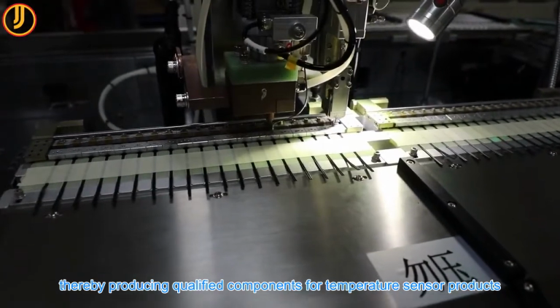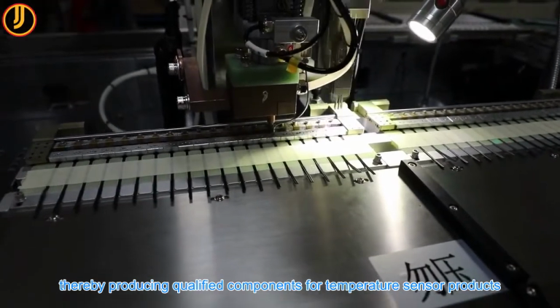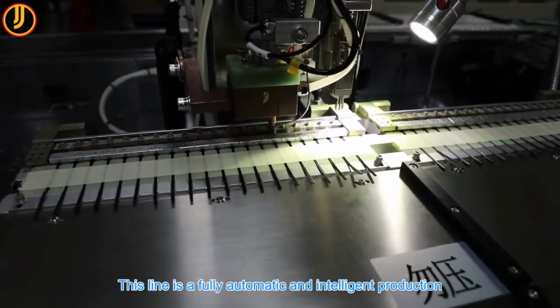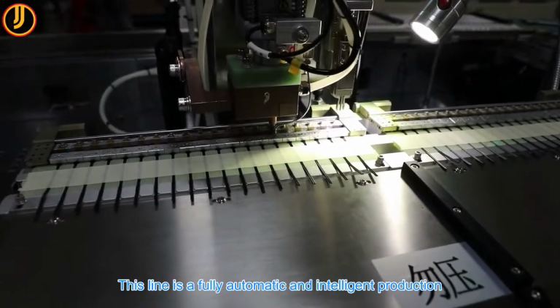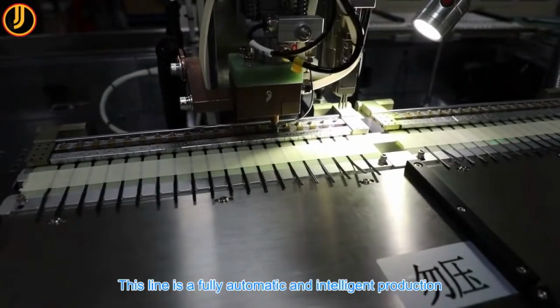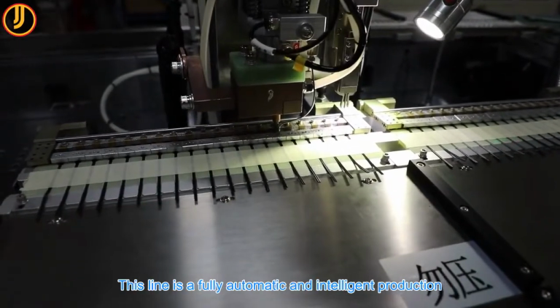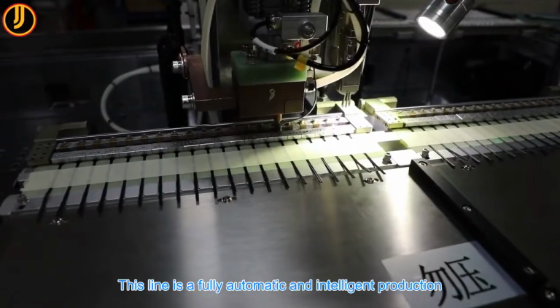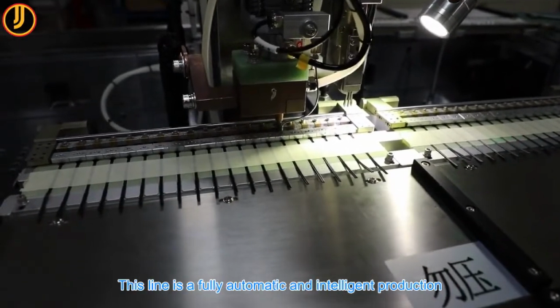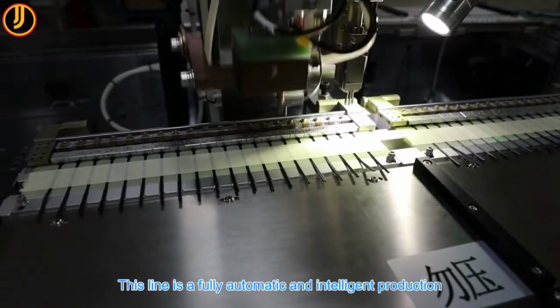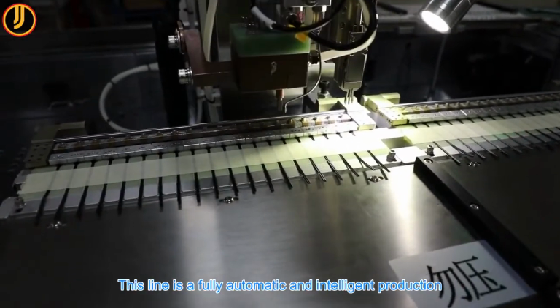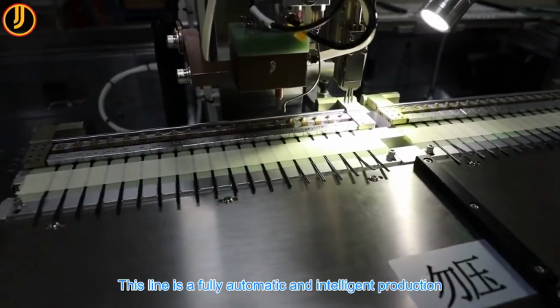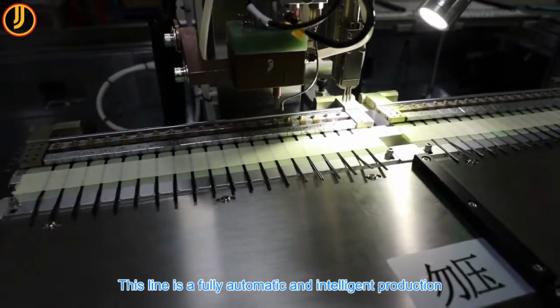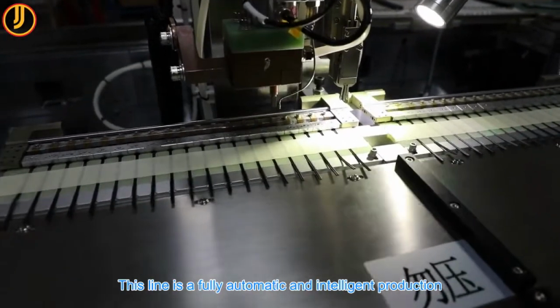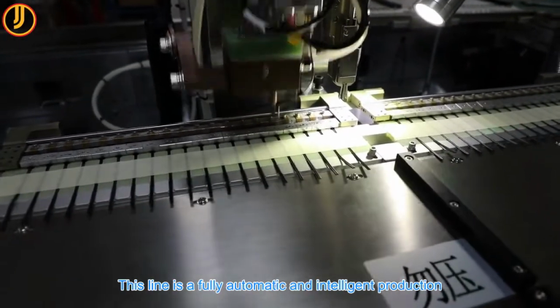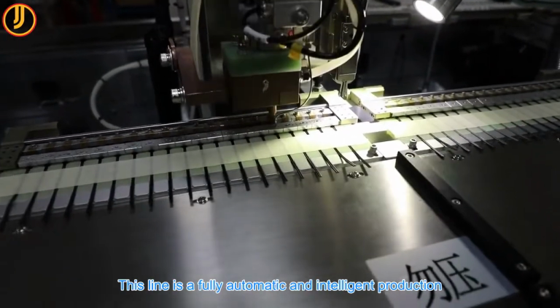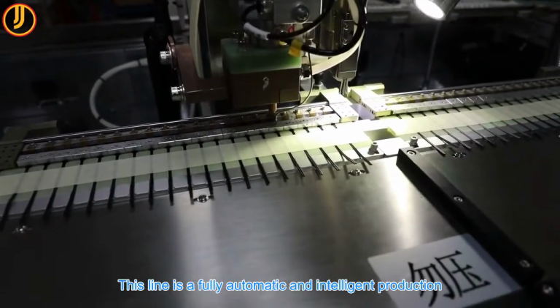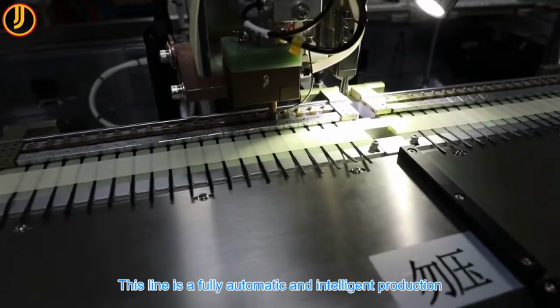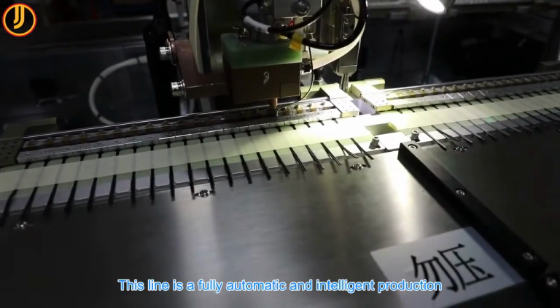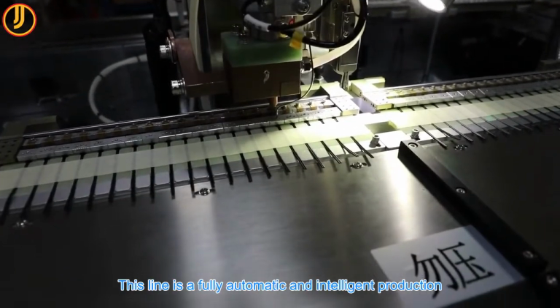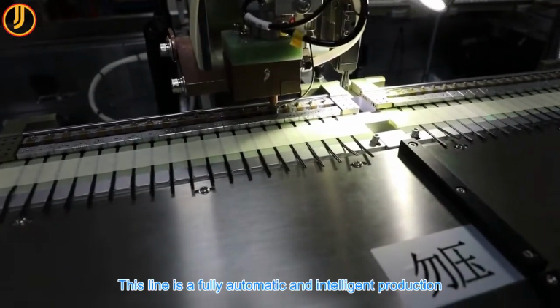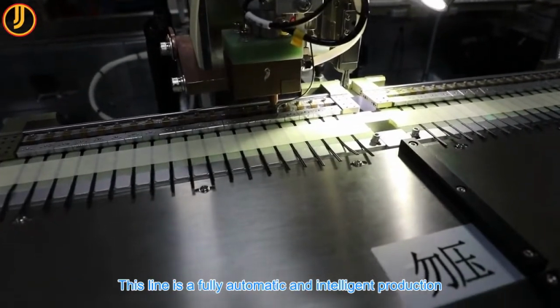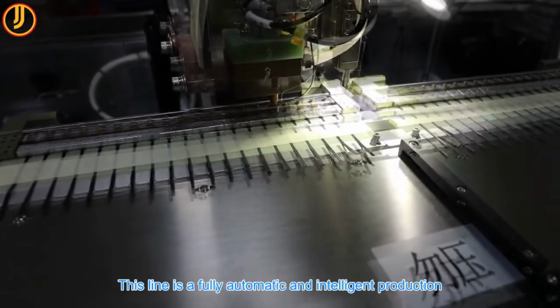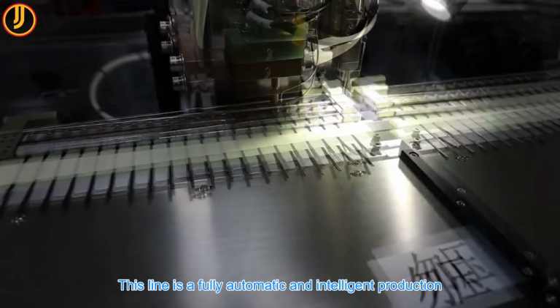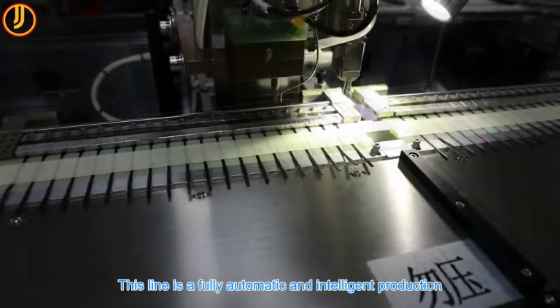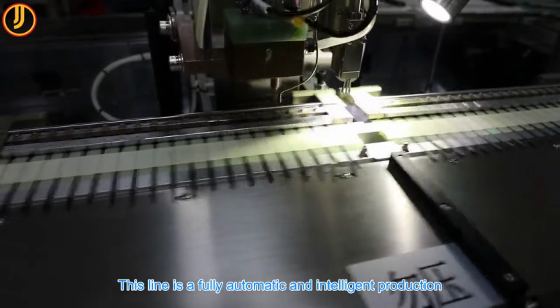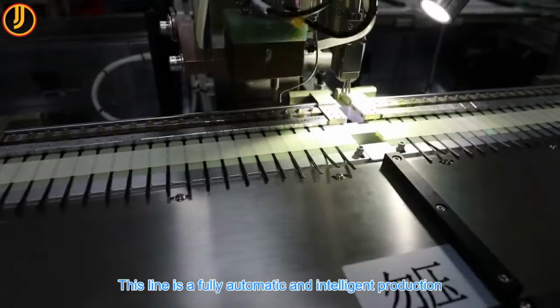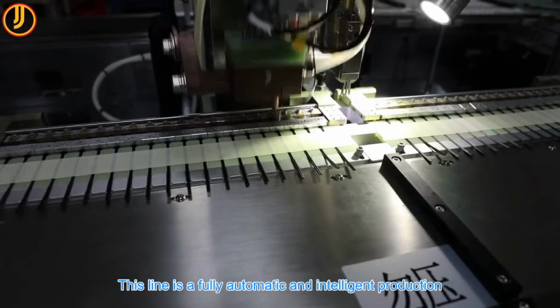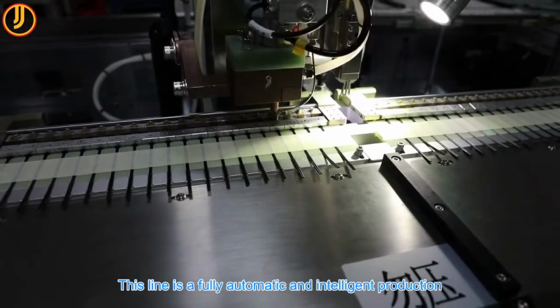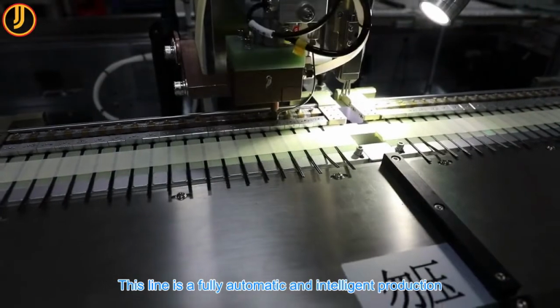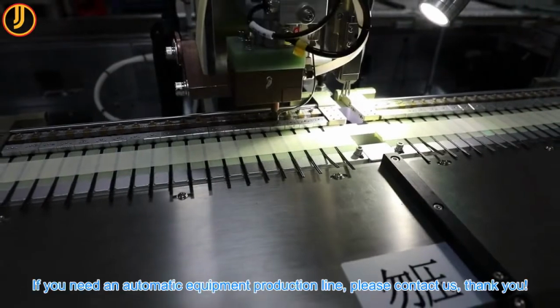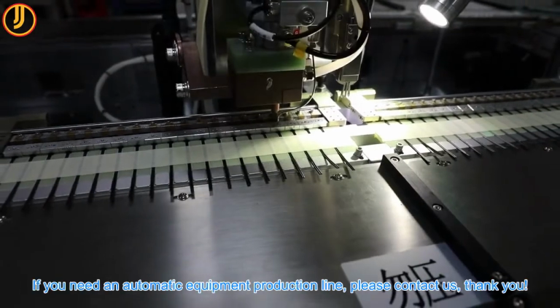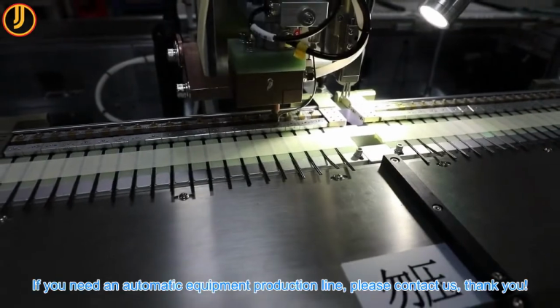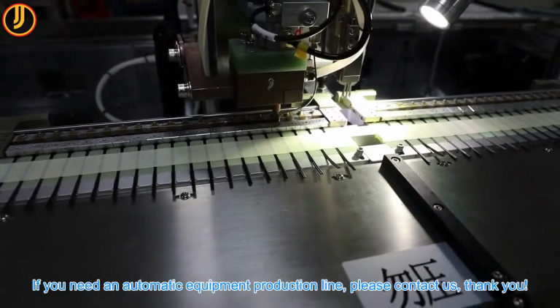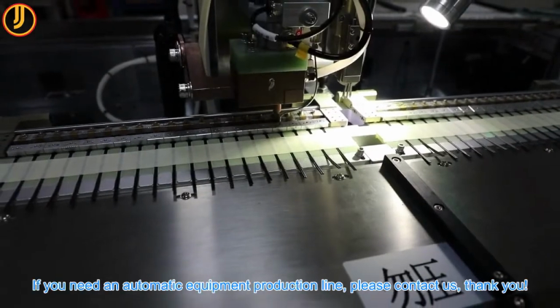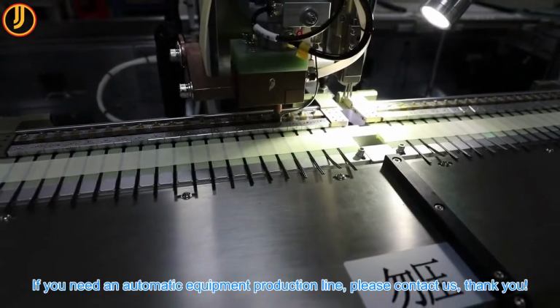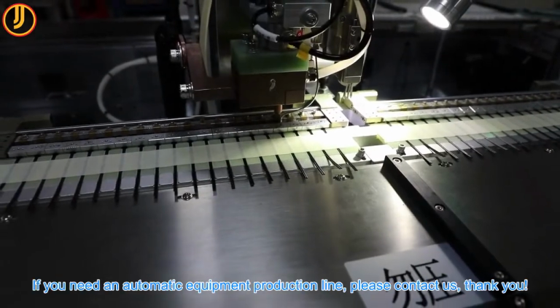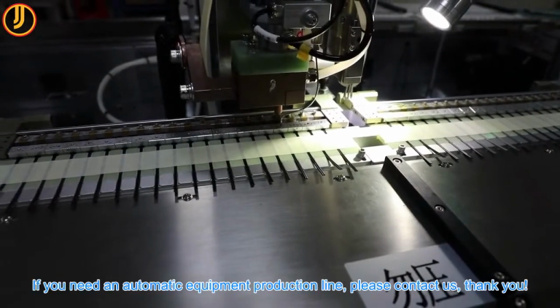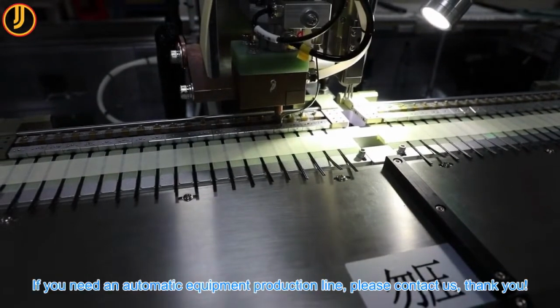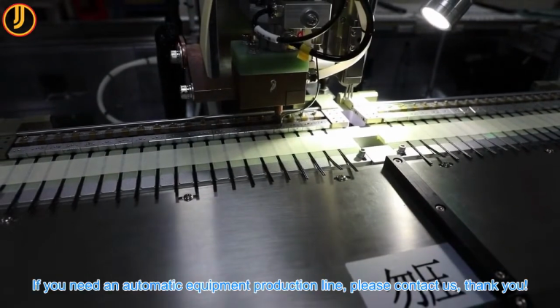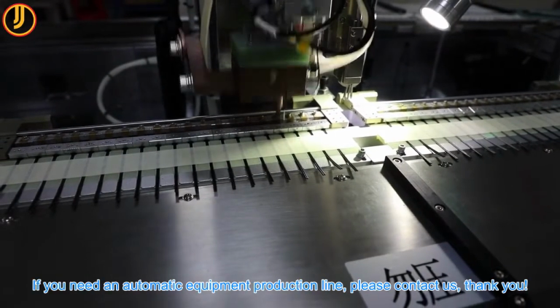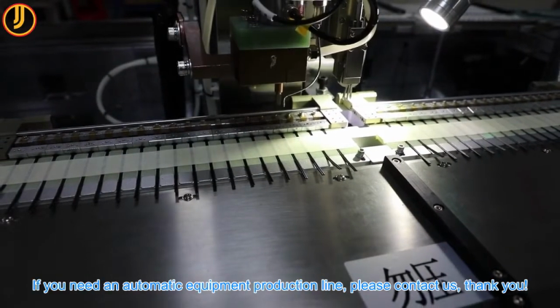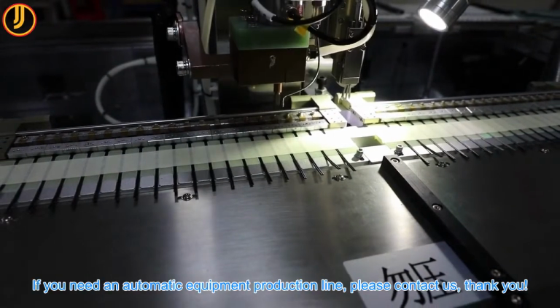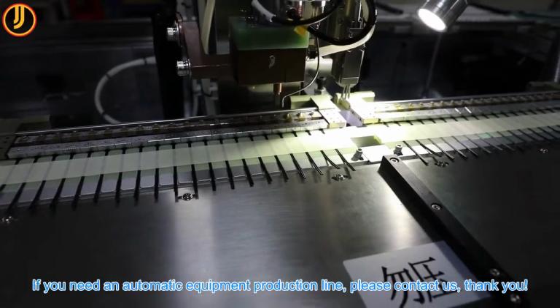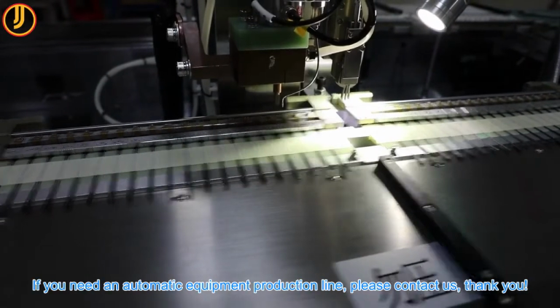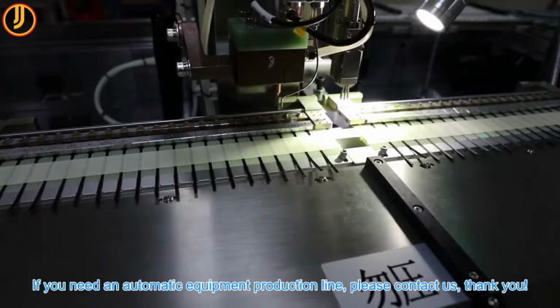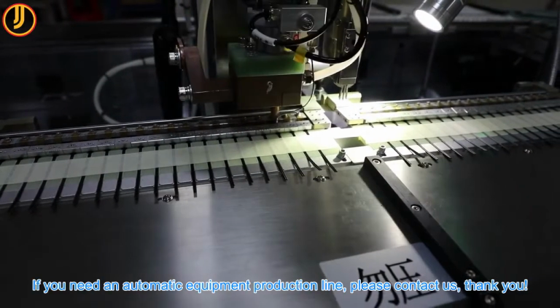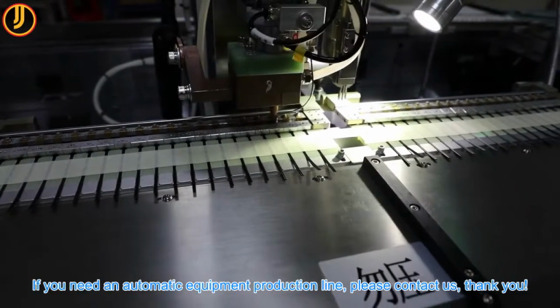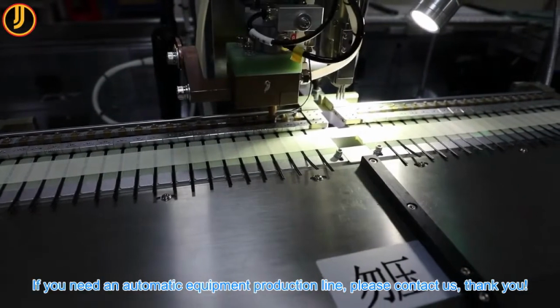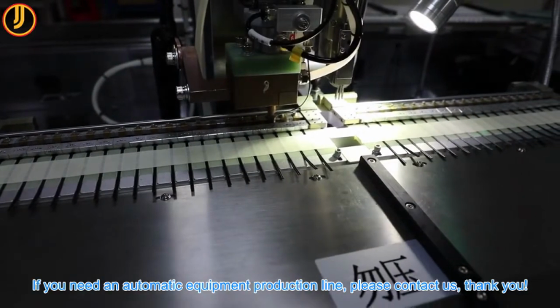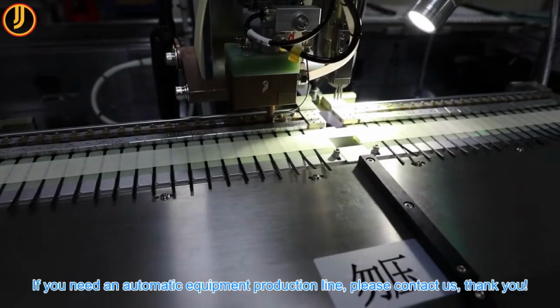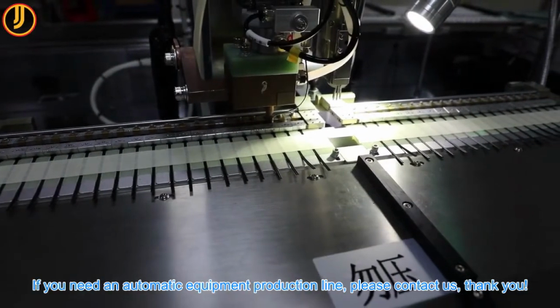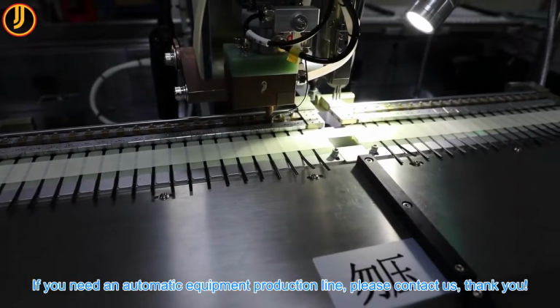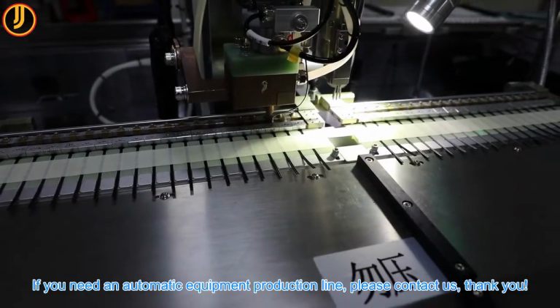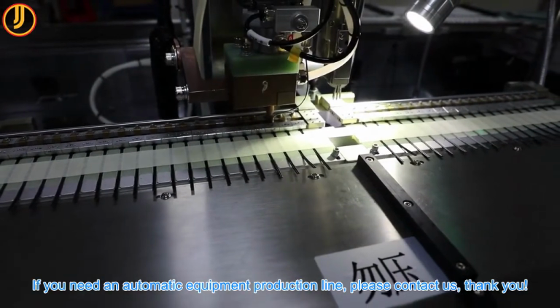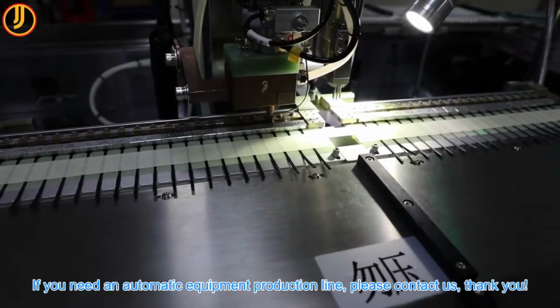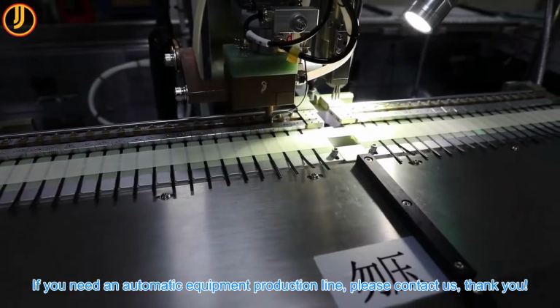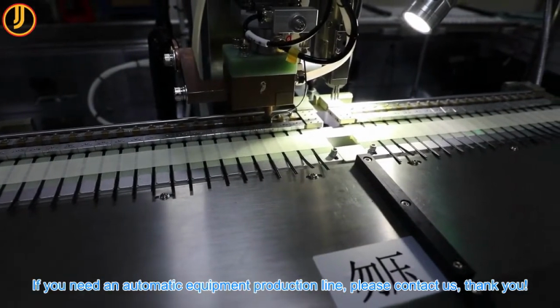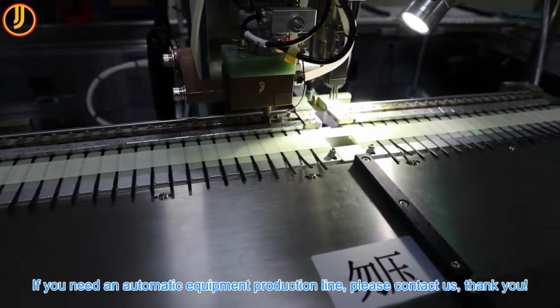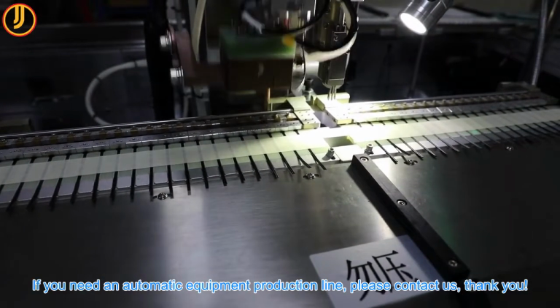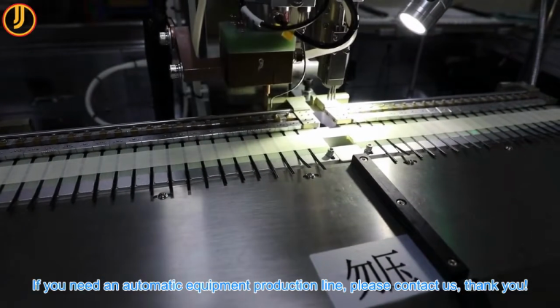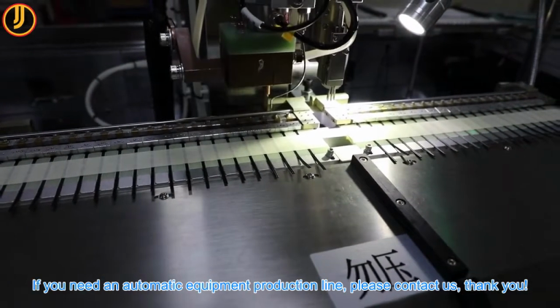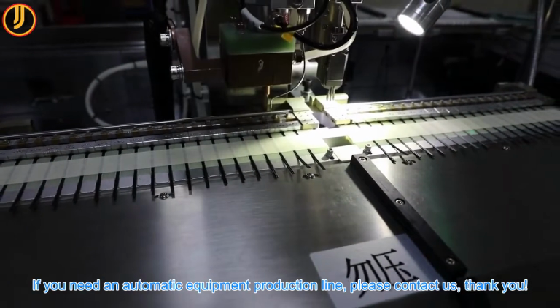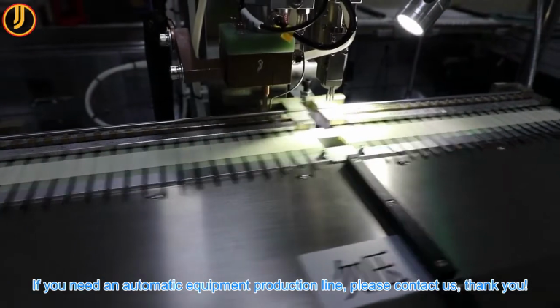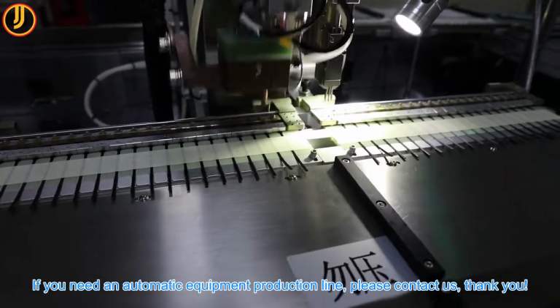This line is a fully automatic and intelligent production. If you need an automatic equipment production line, please contact us. Thank you.